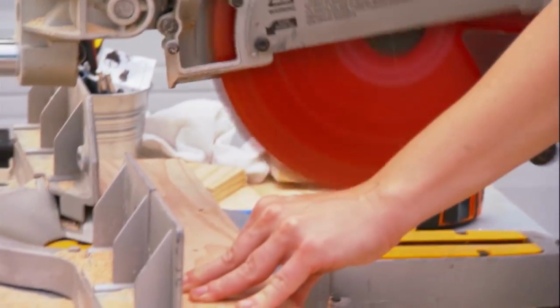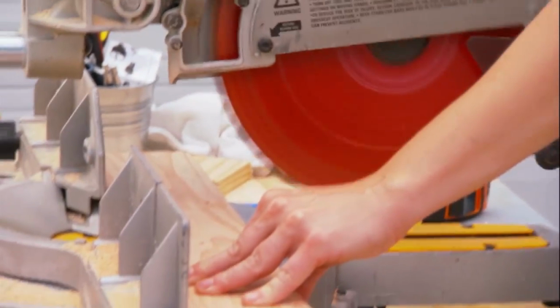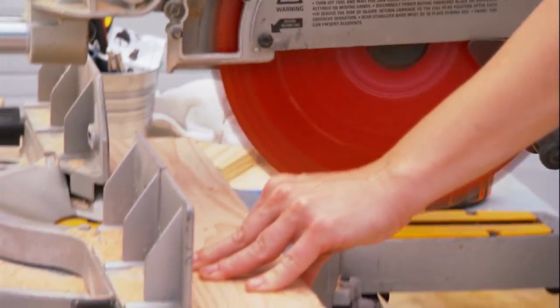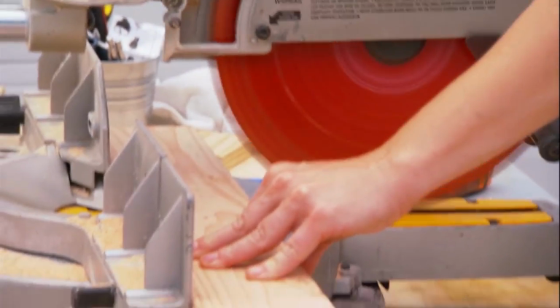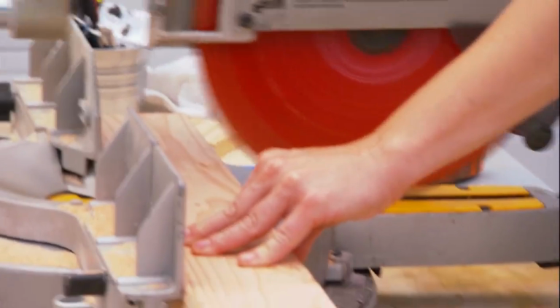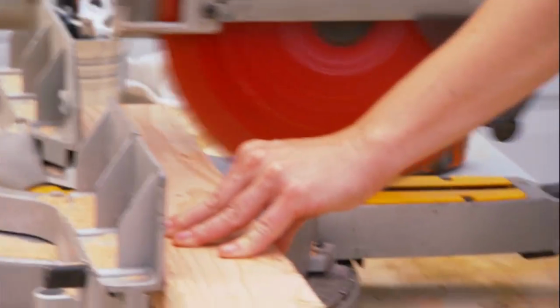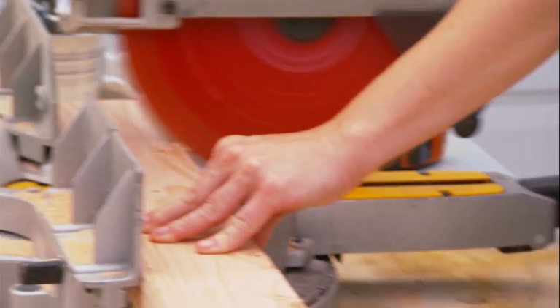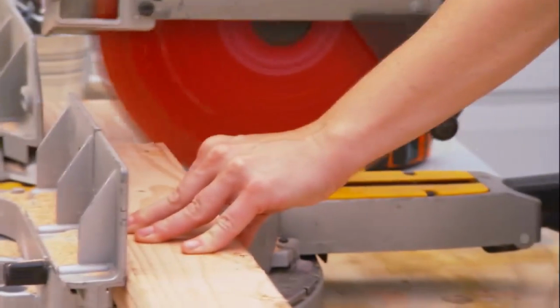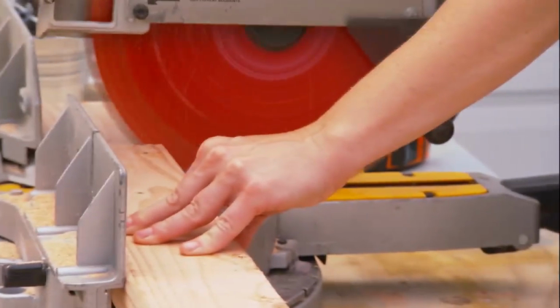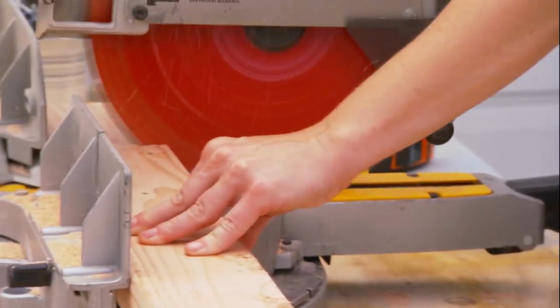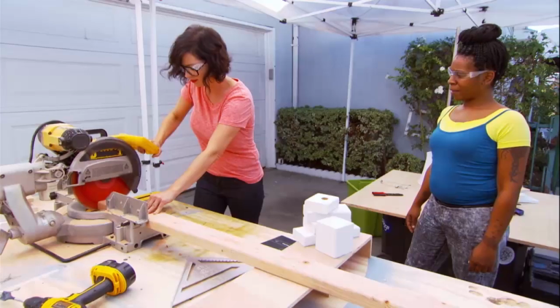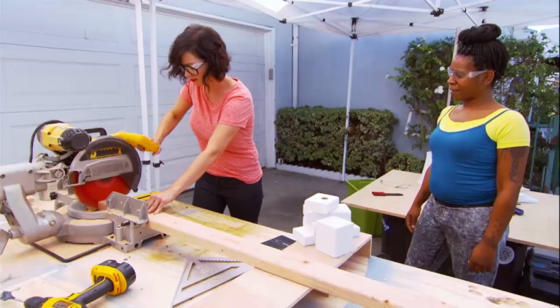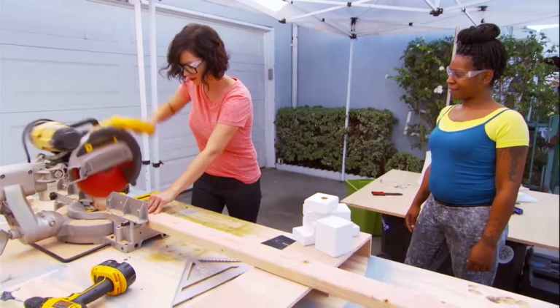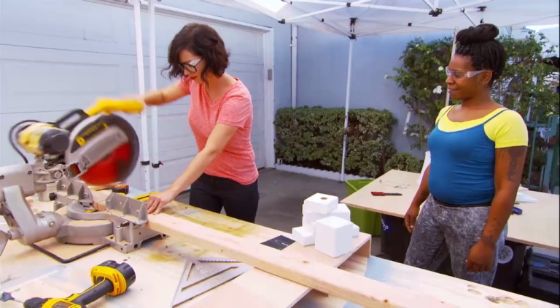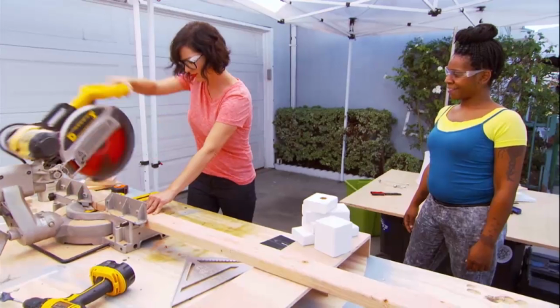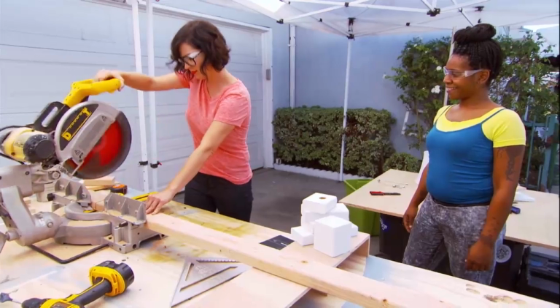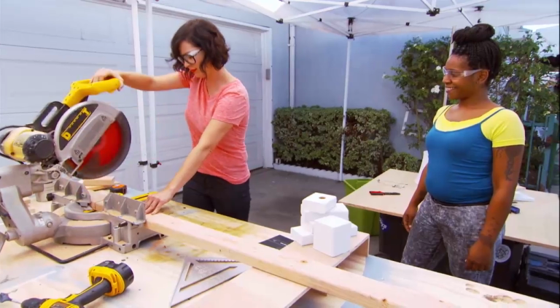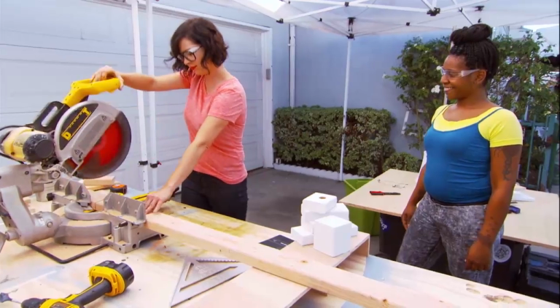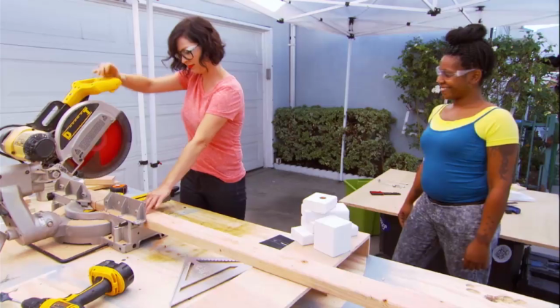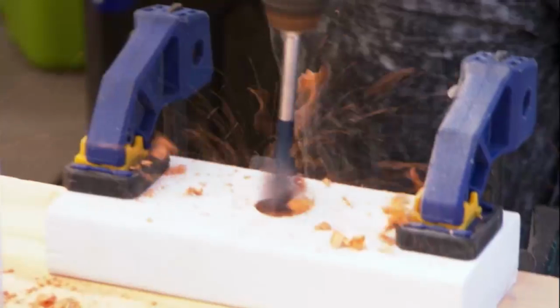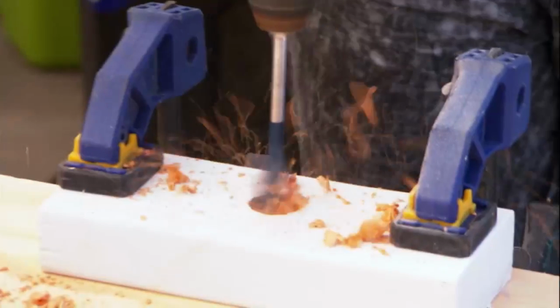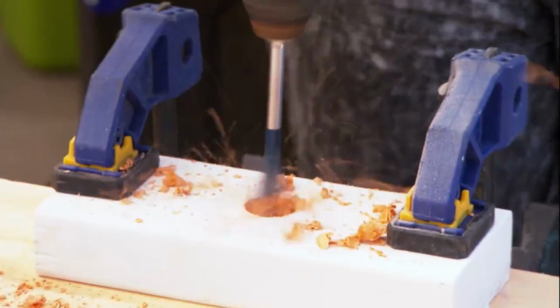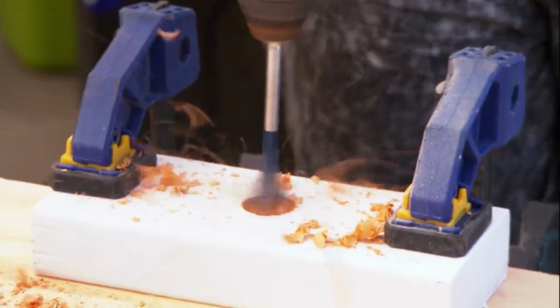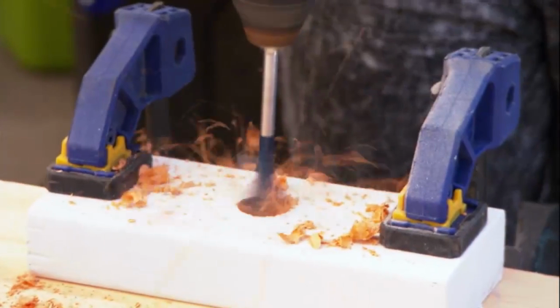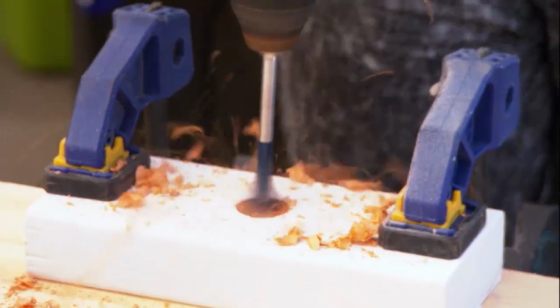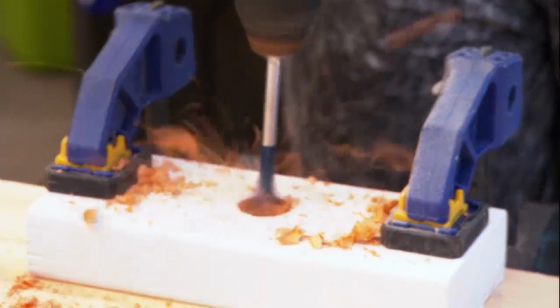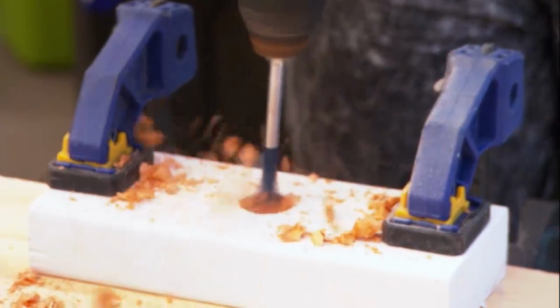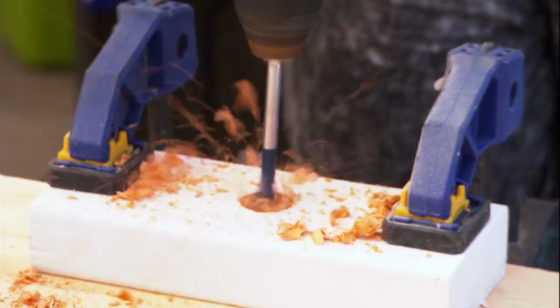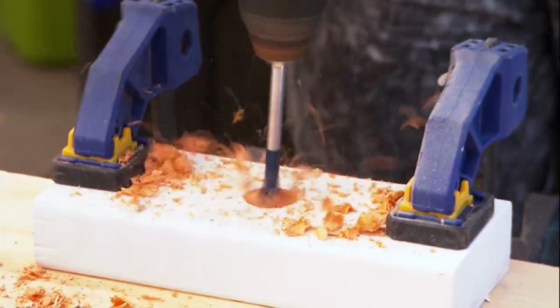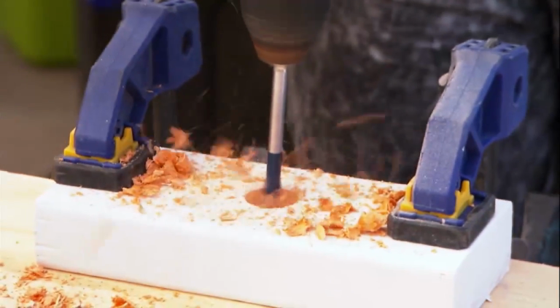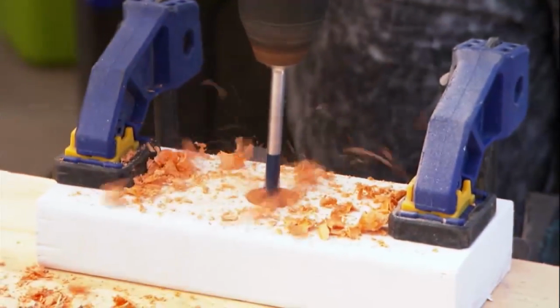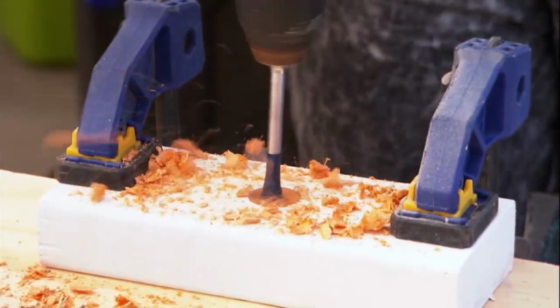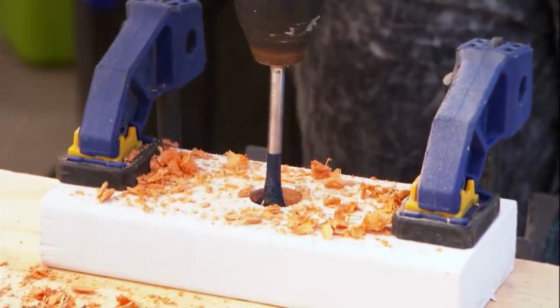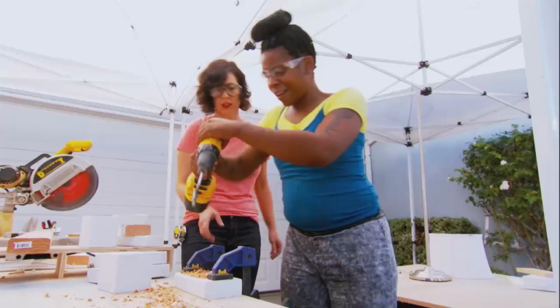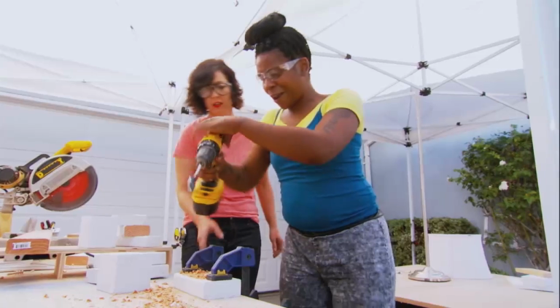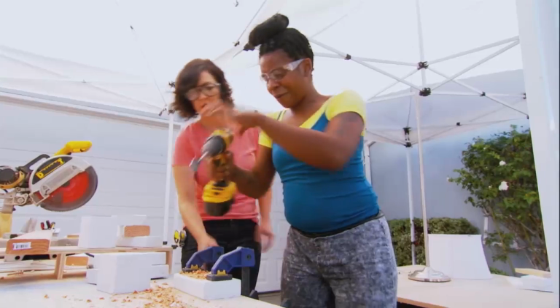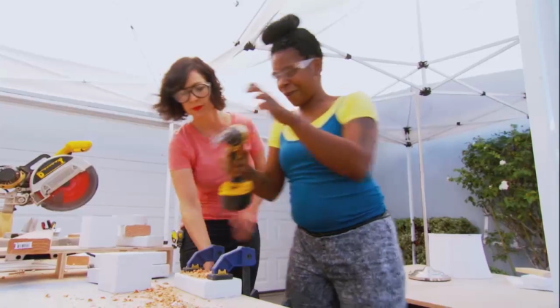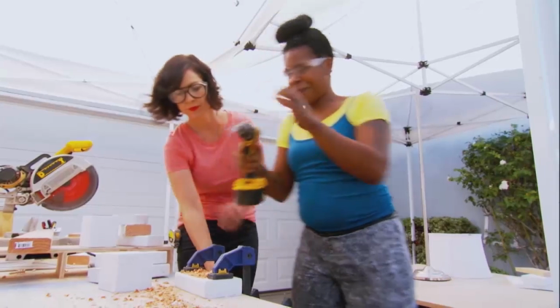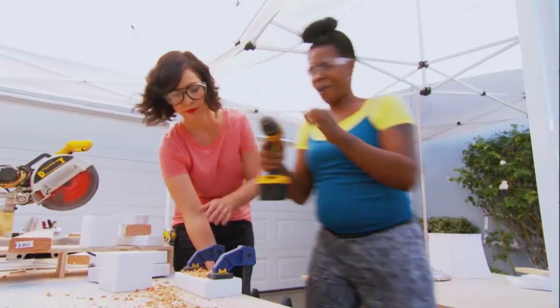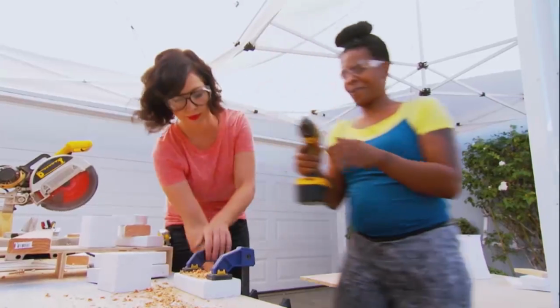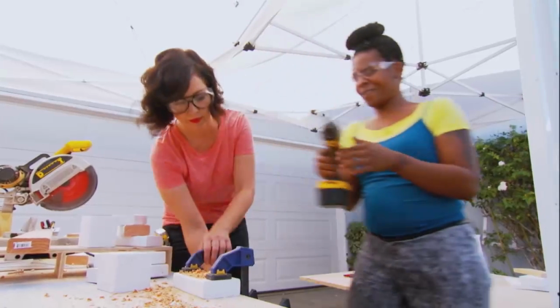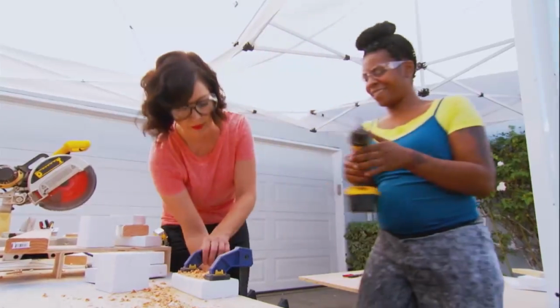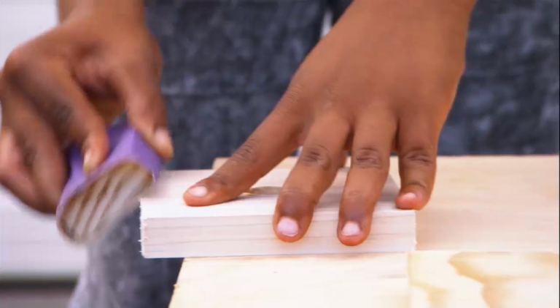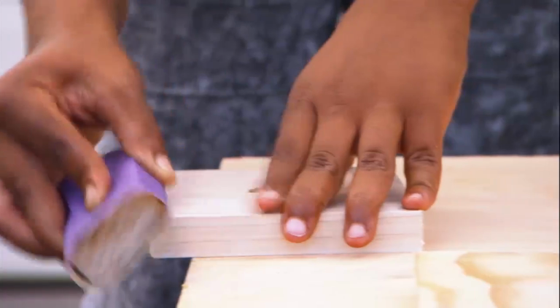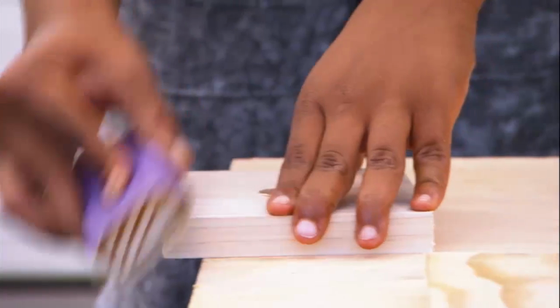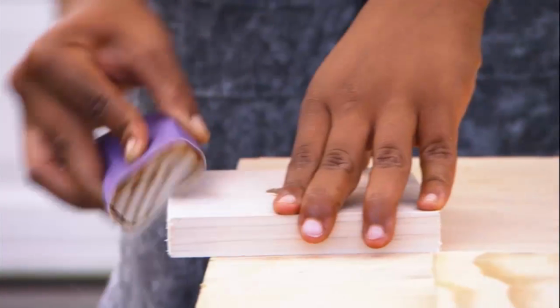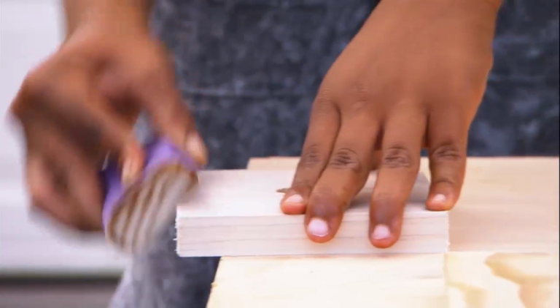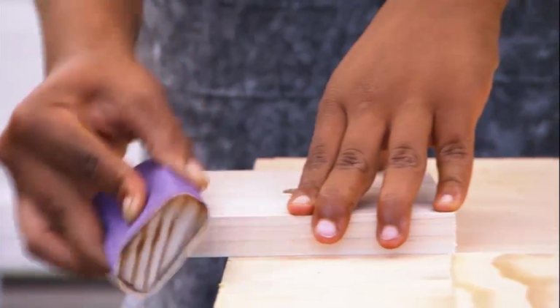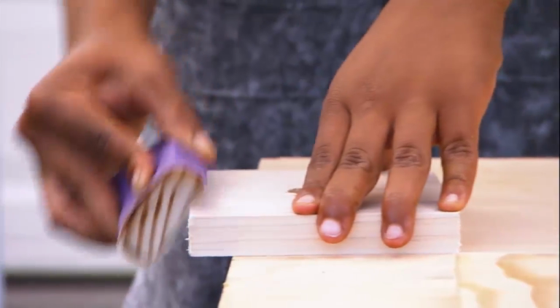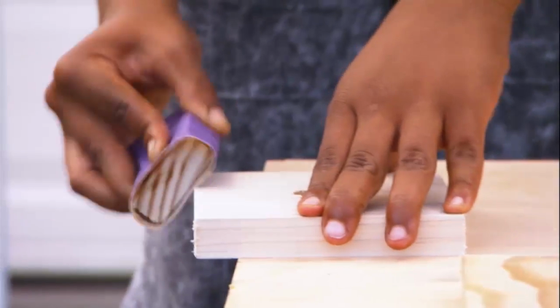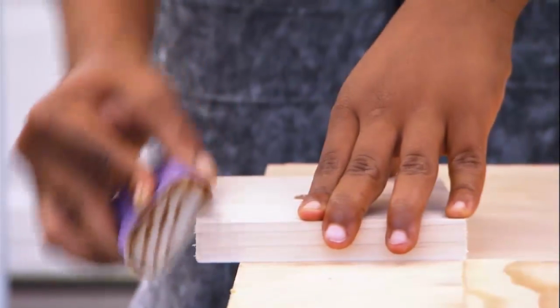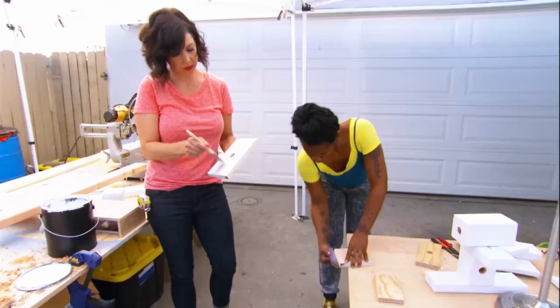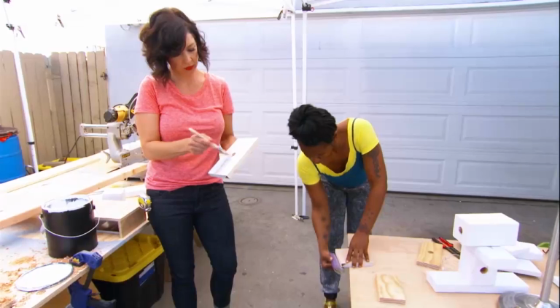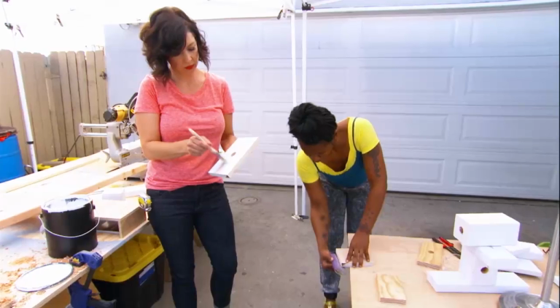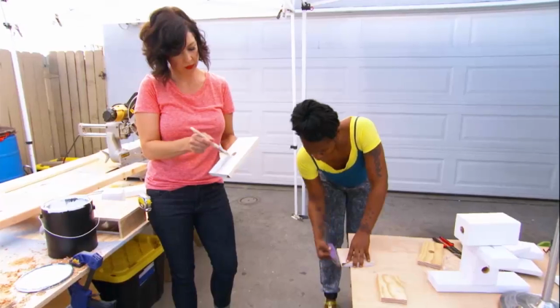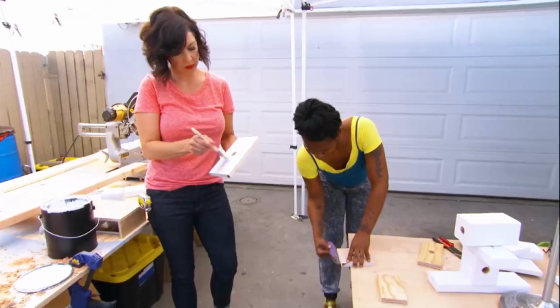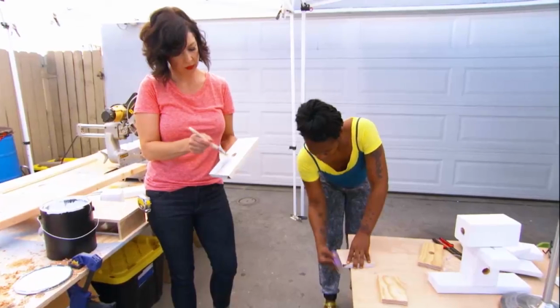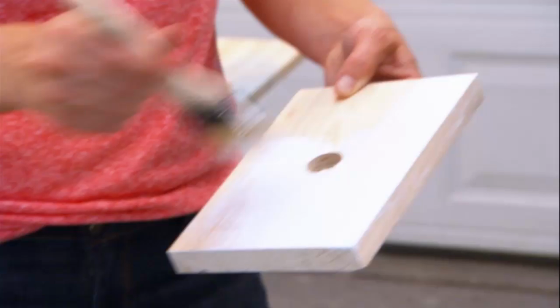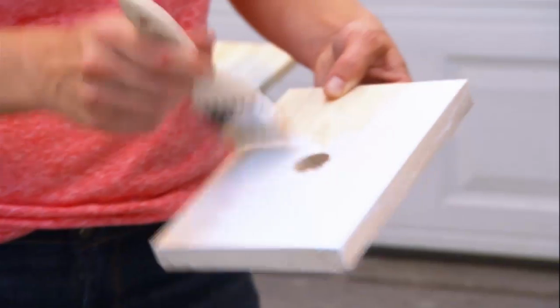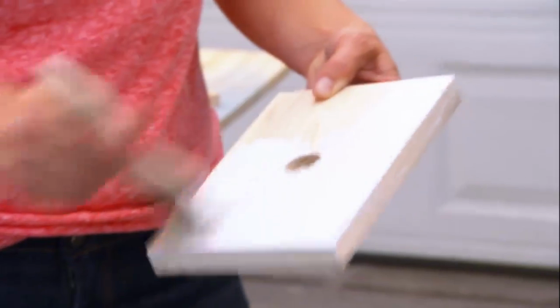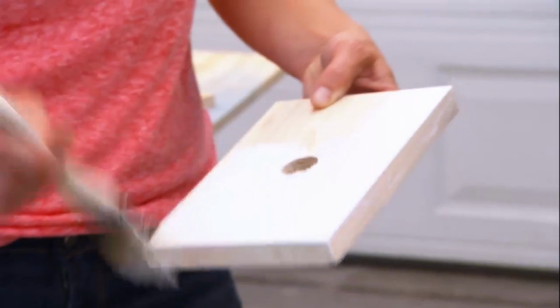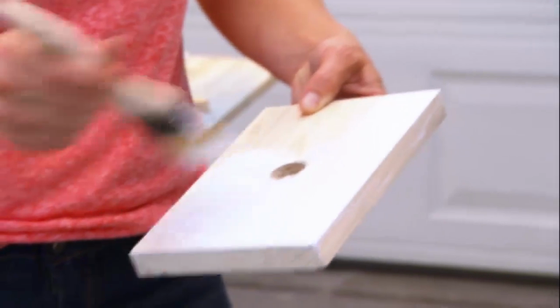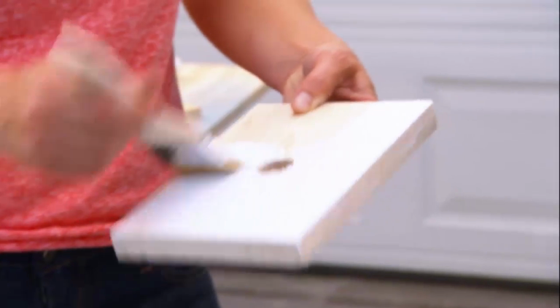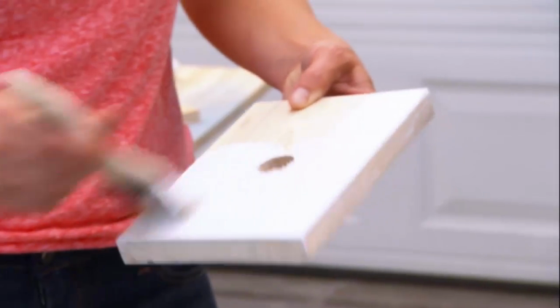We're just going to chop some blocks, drill some holes. Then we're sanding and painting all these blocks white.